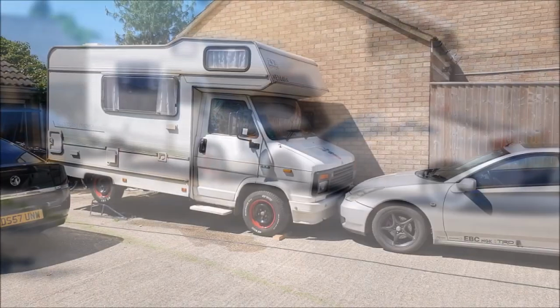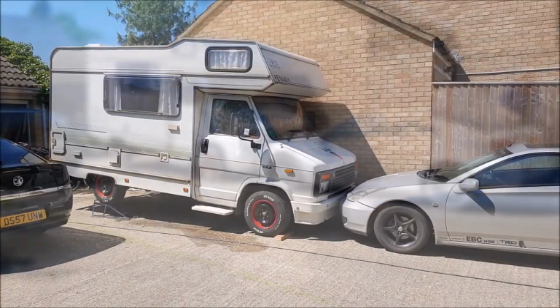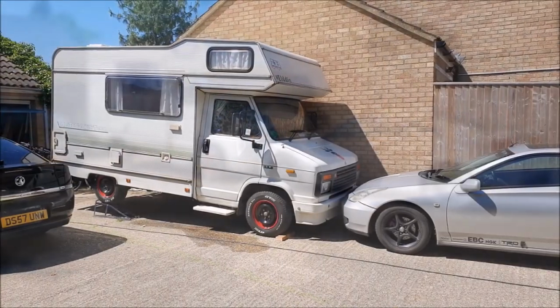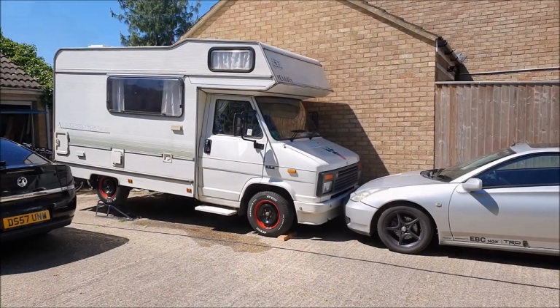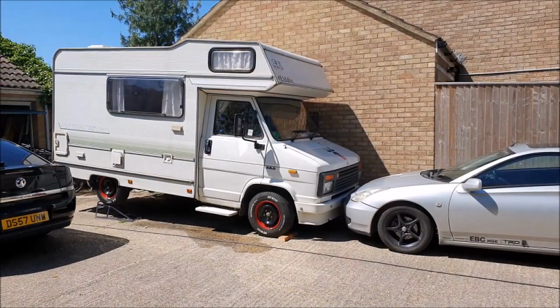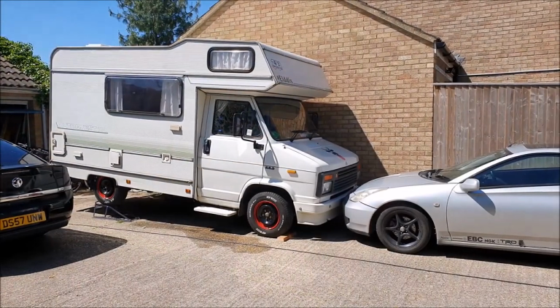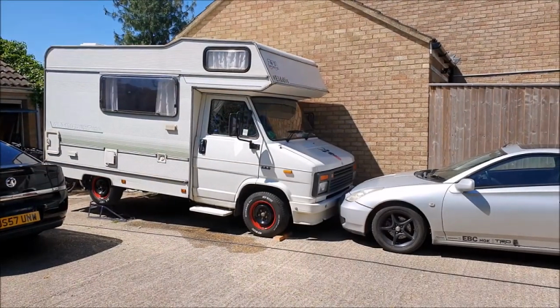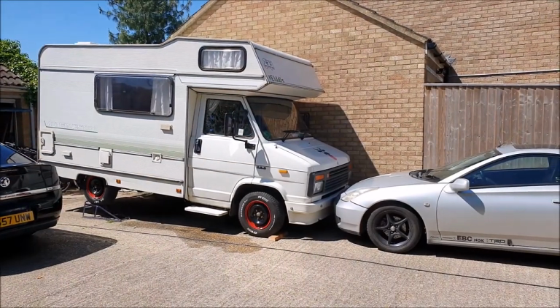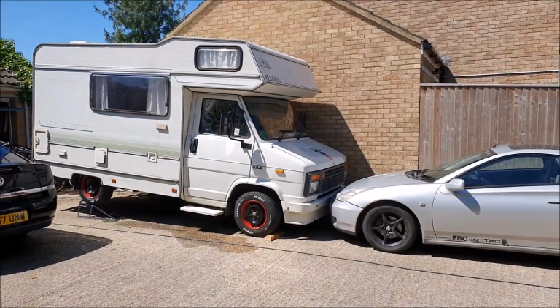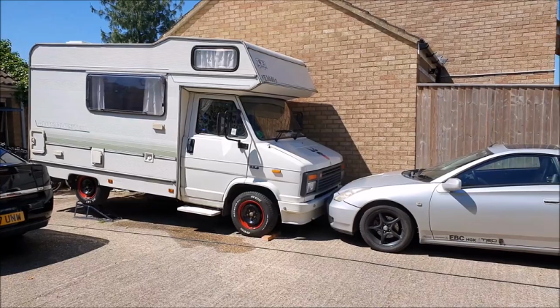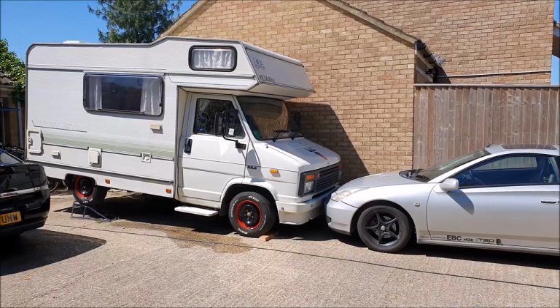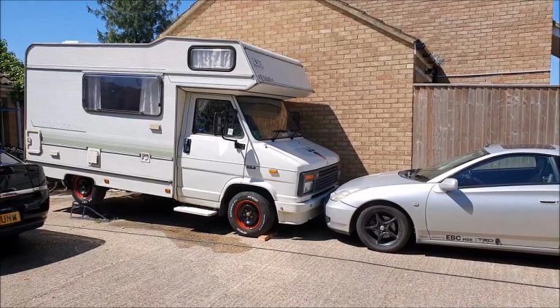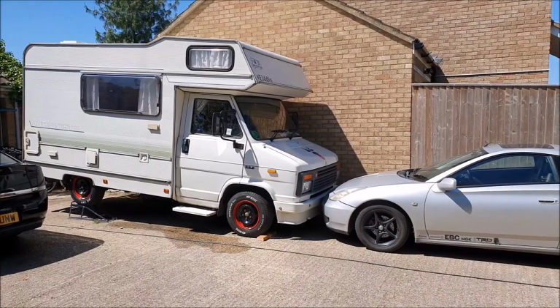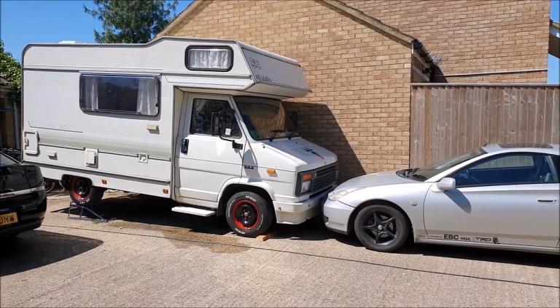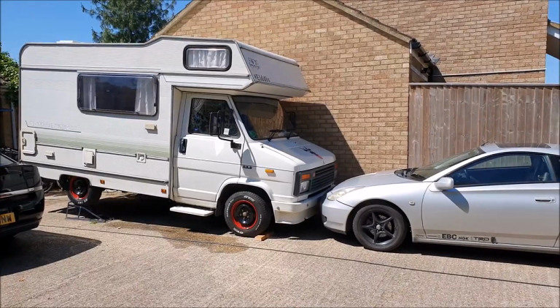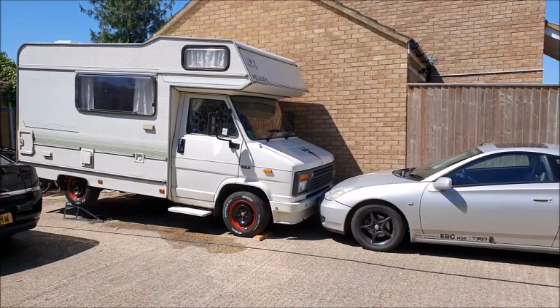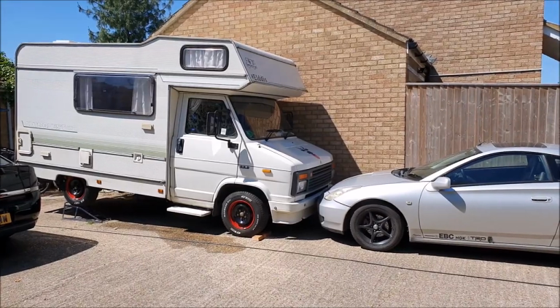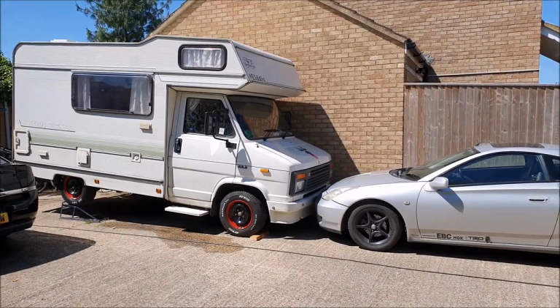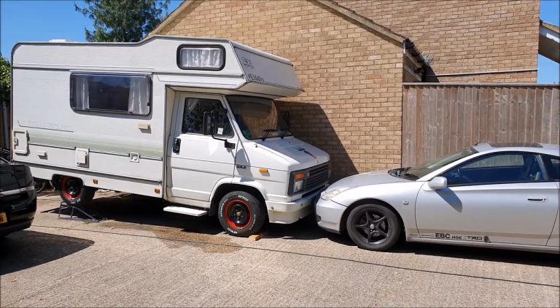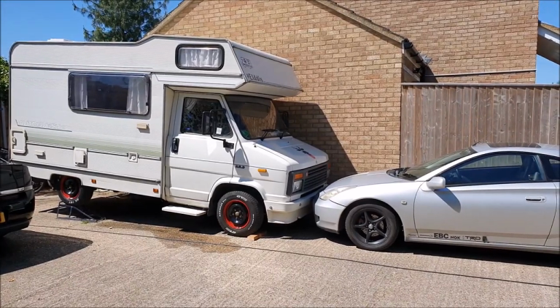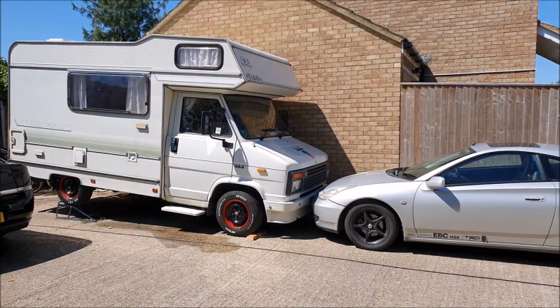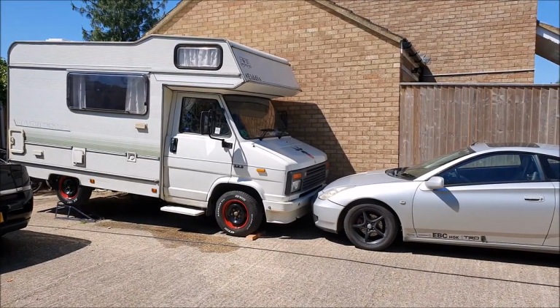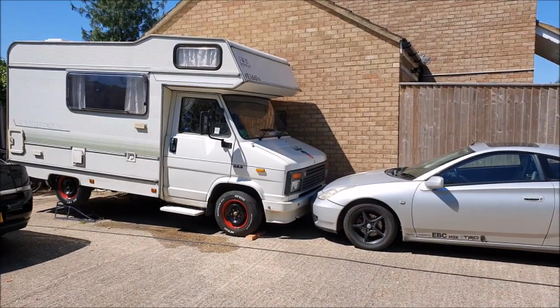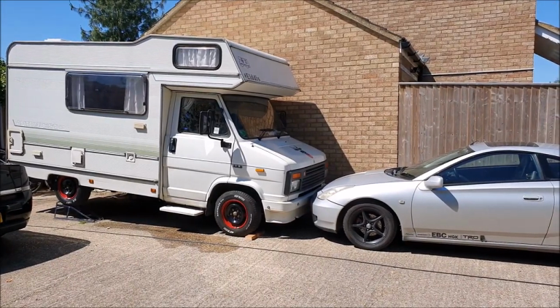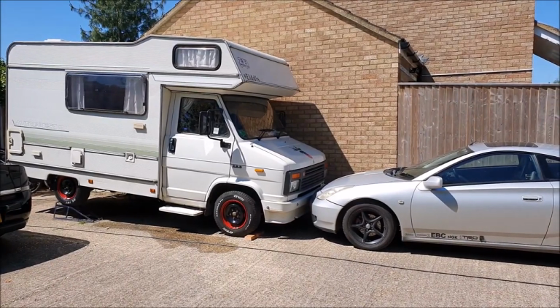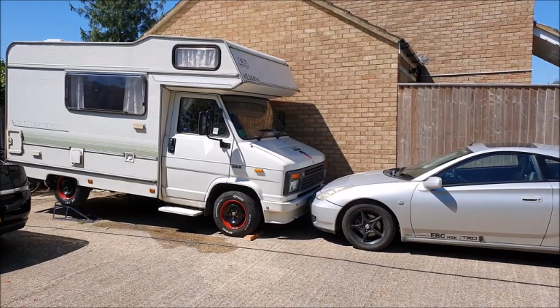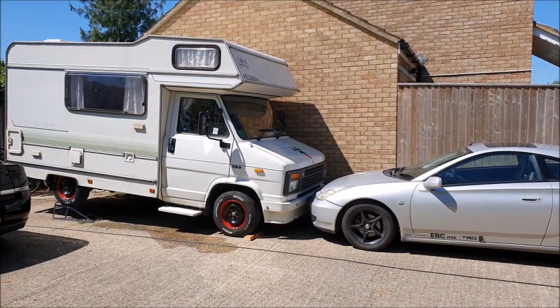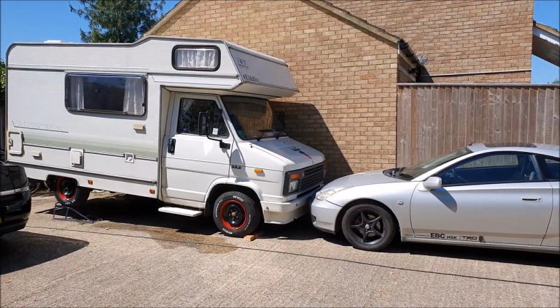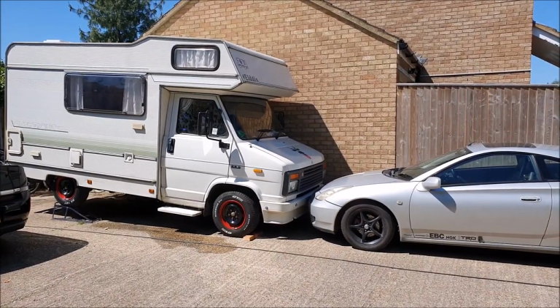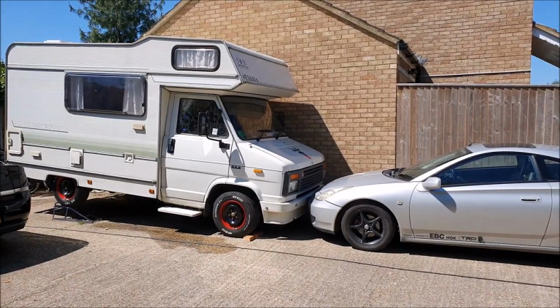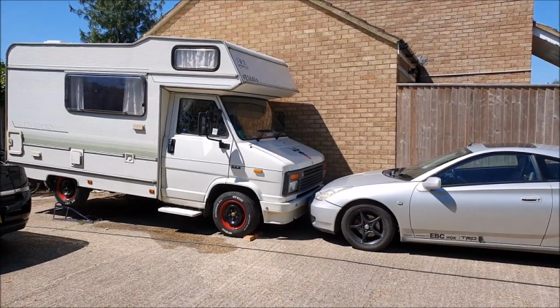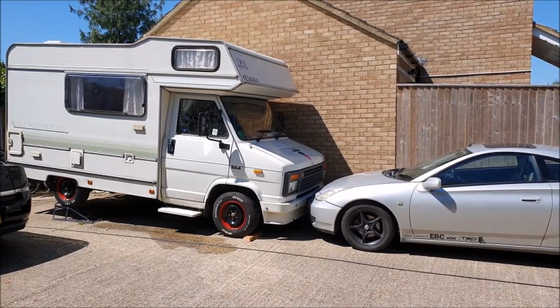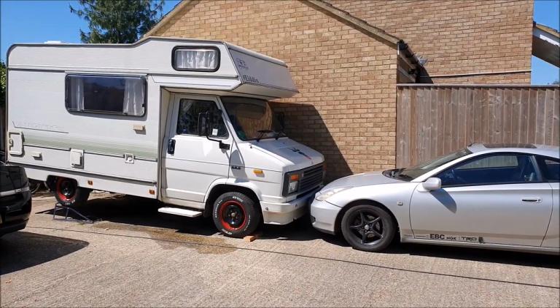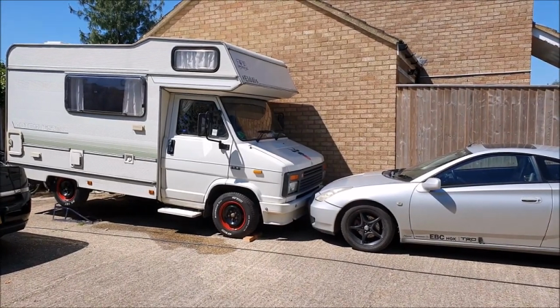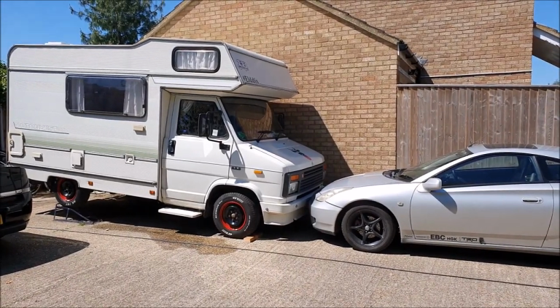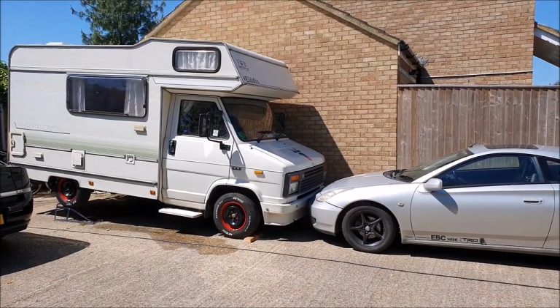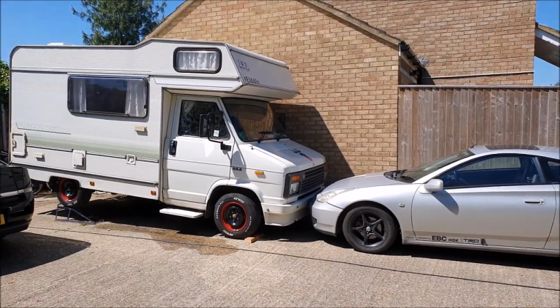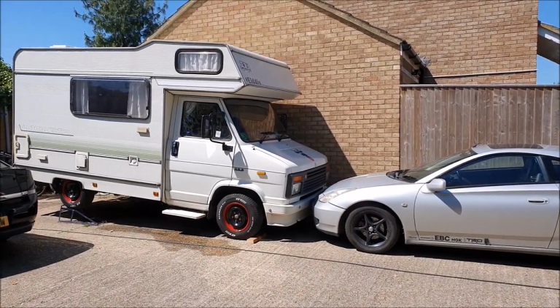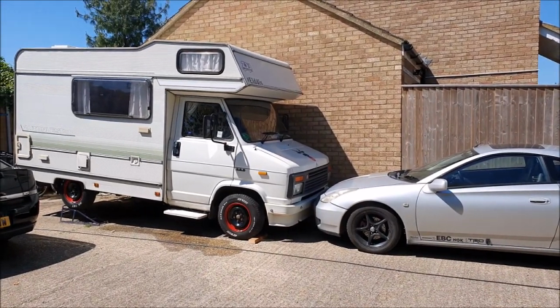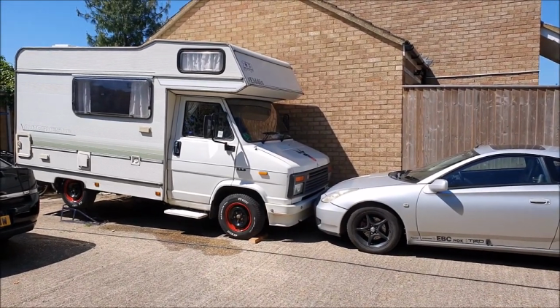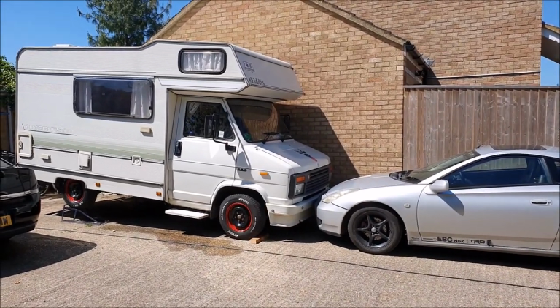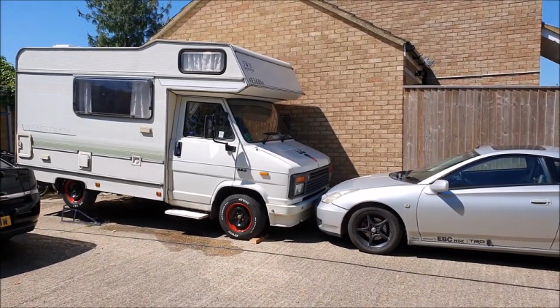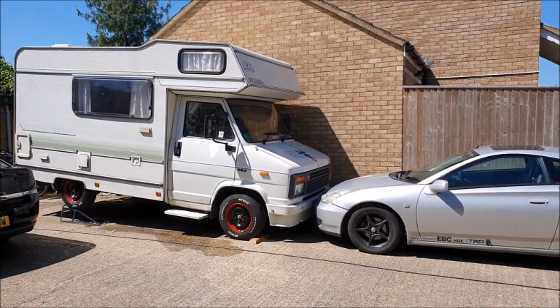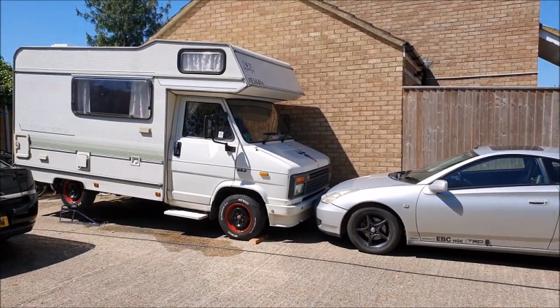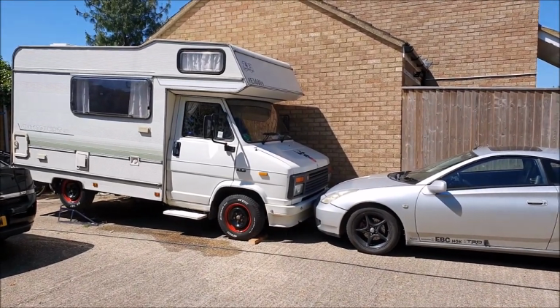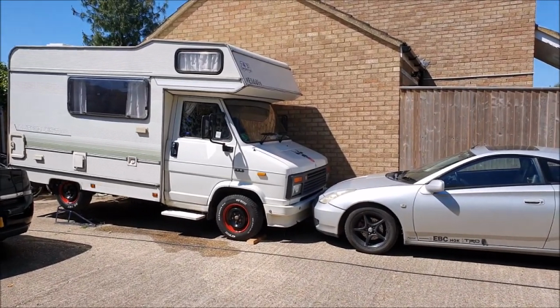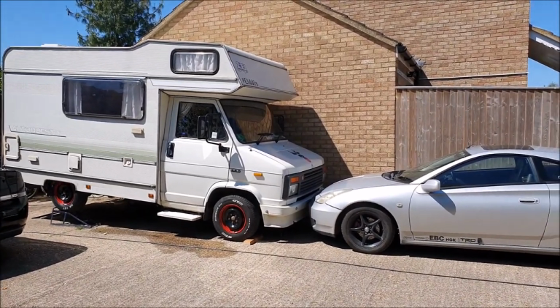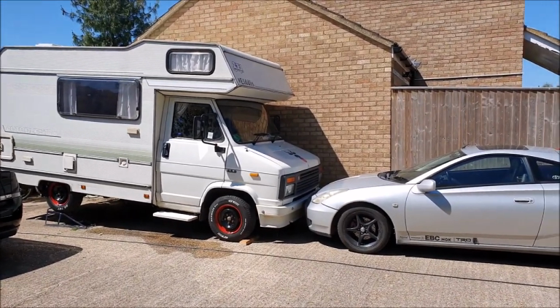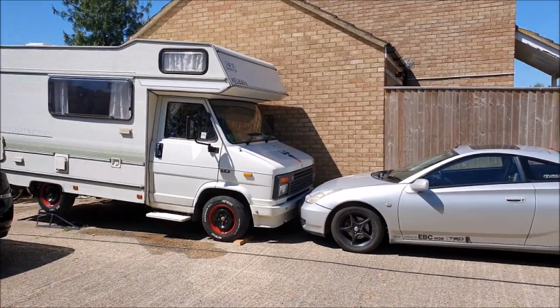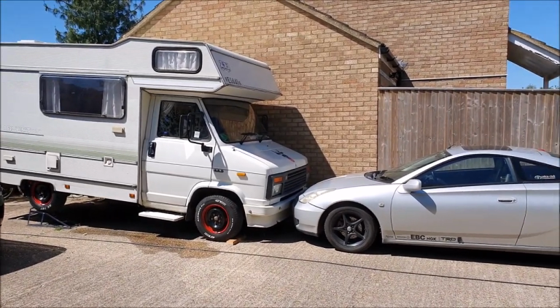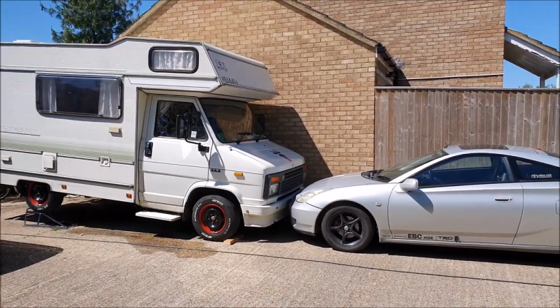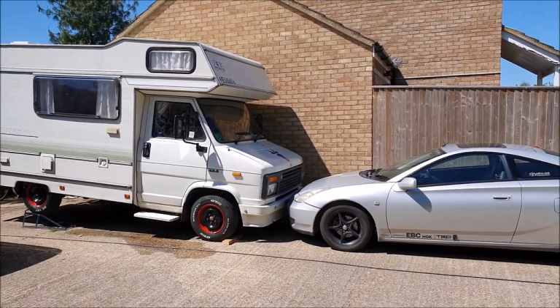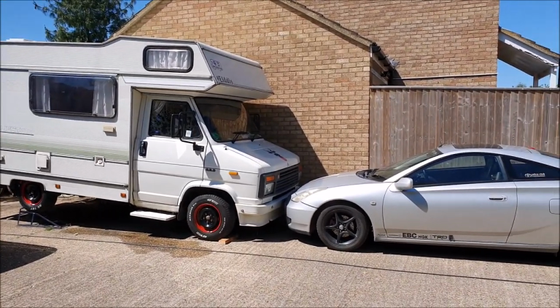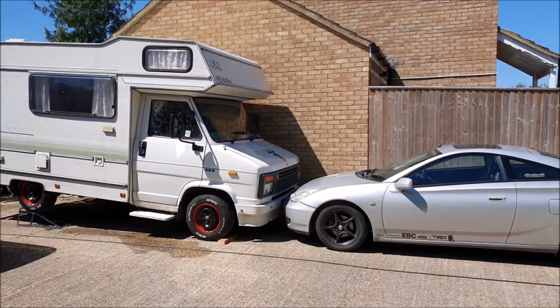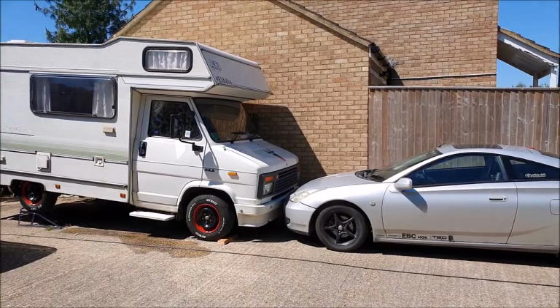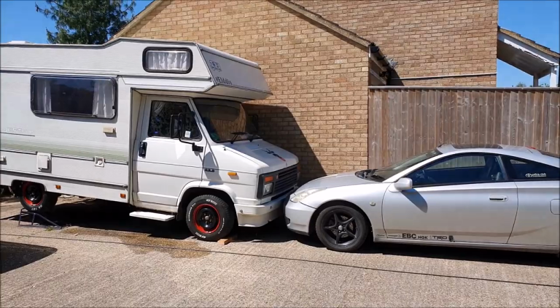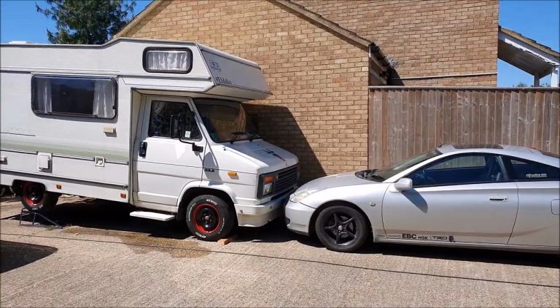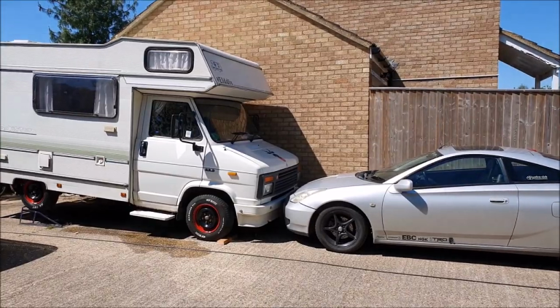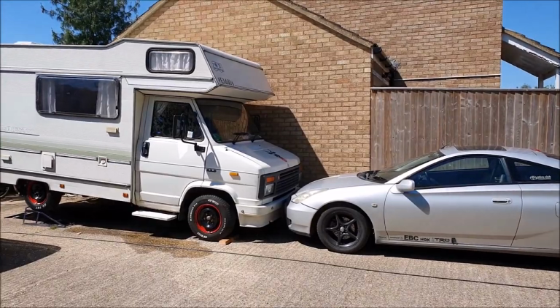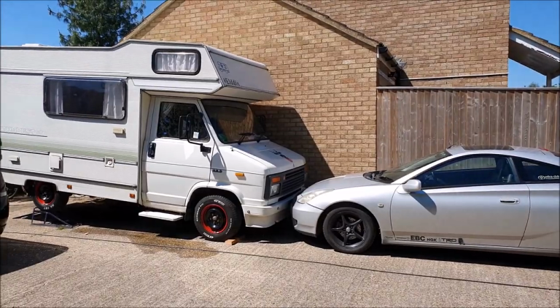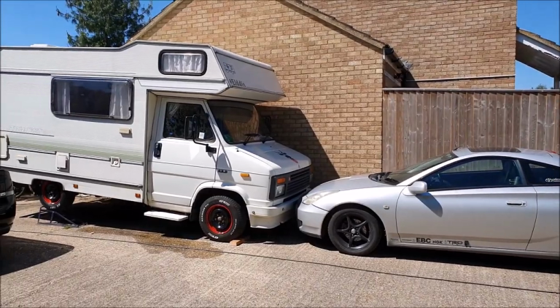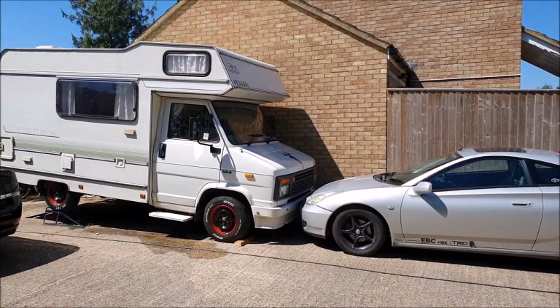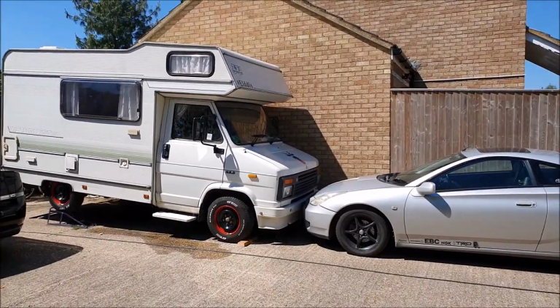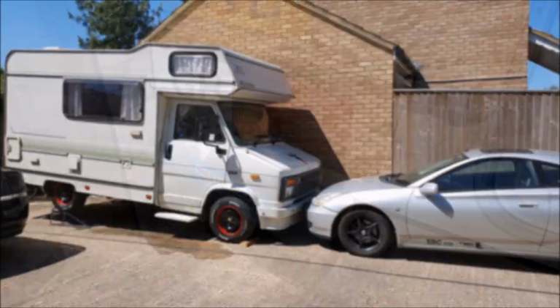There we are, we're up on the ramps. The front wheels are chocked, the handbrake's on and the sill is pulled up to the front again.